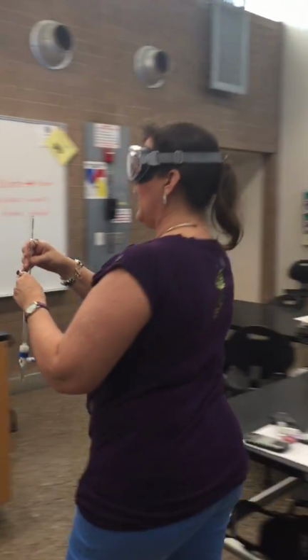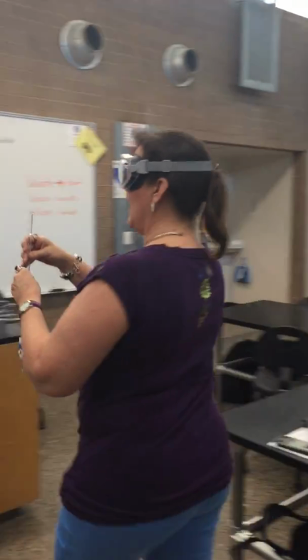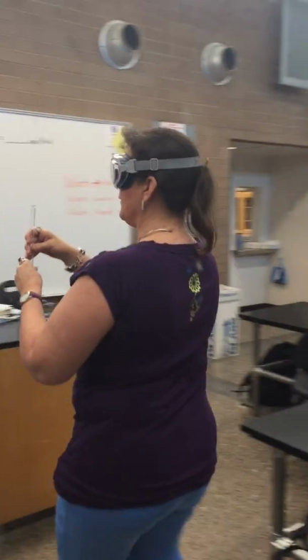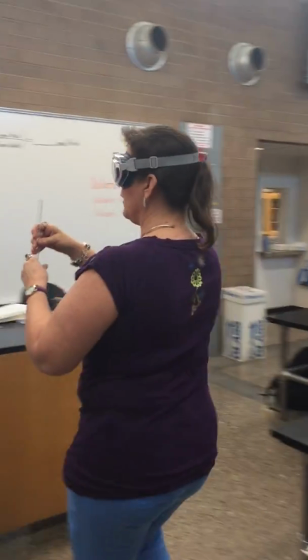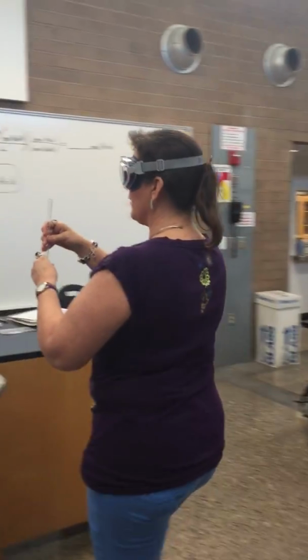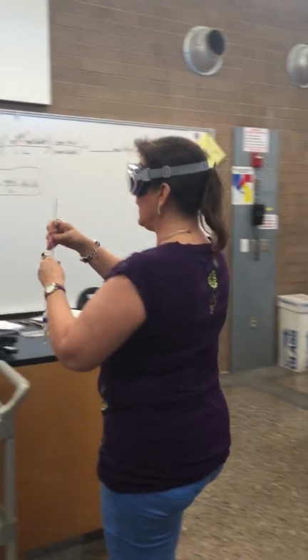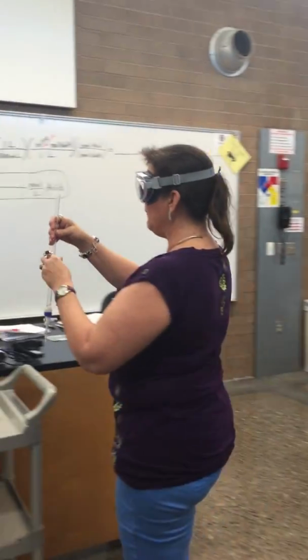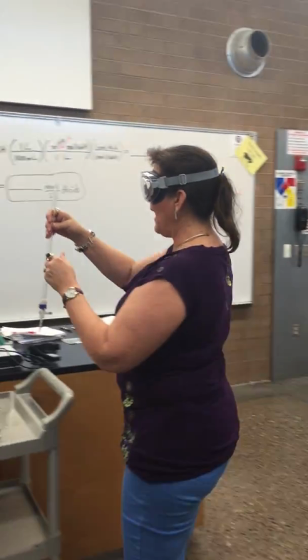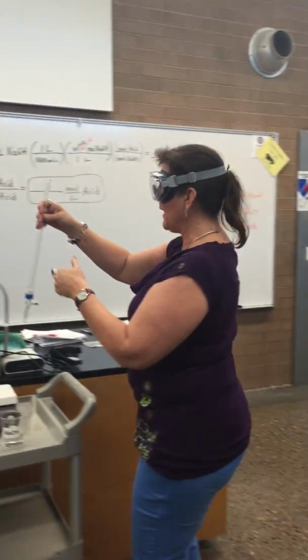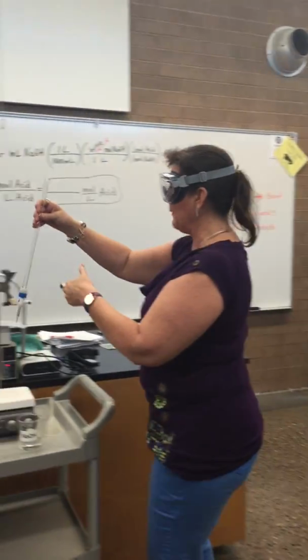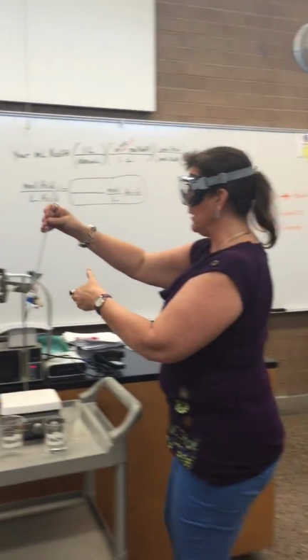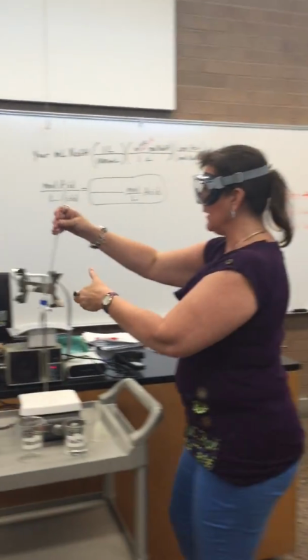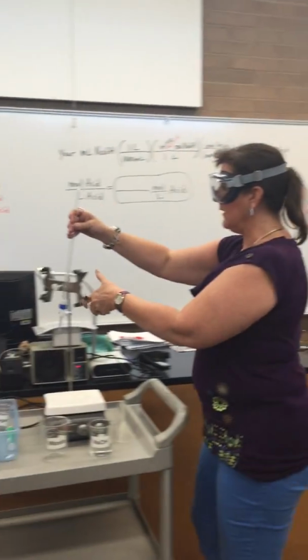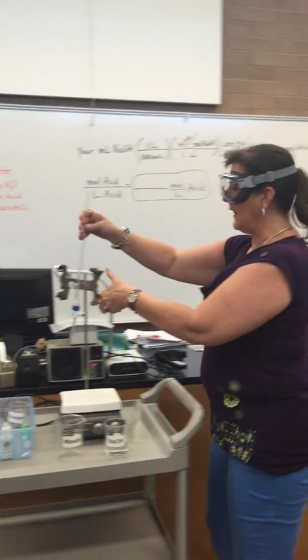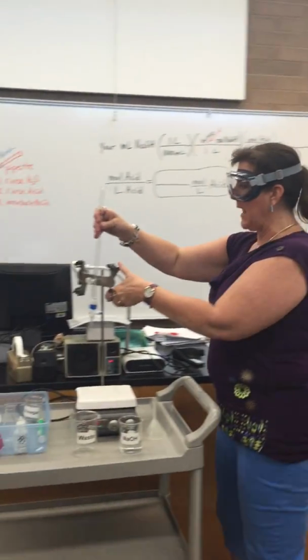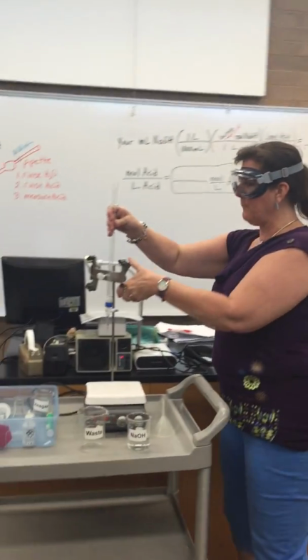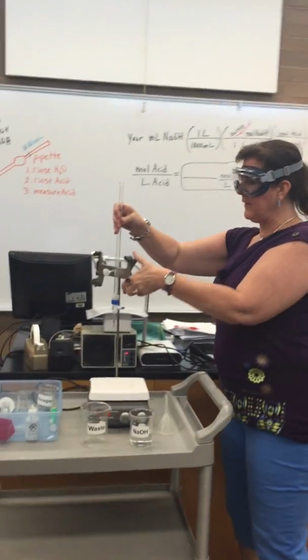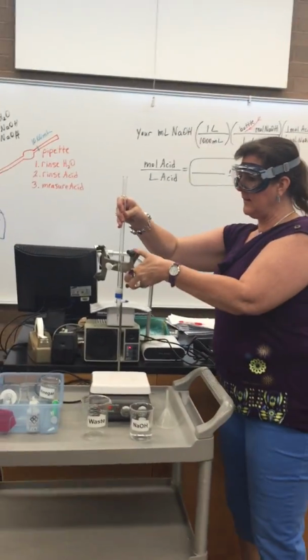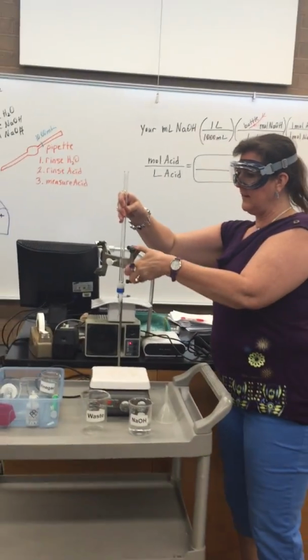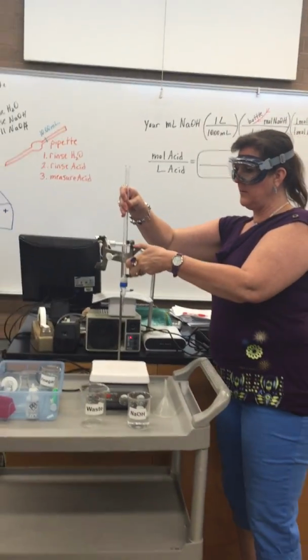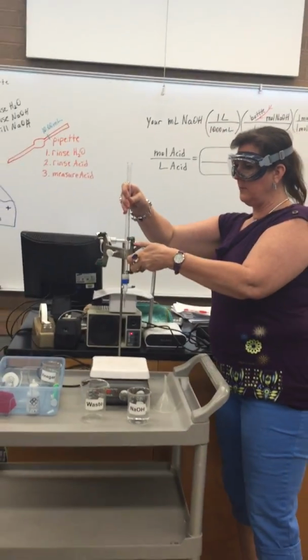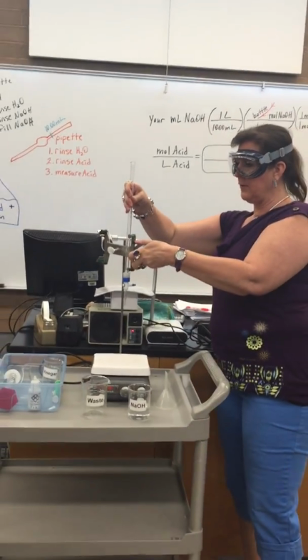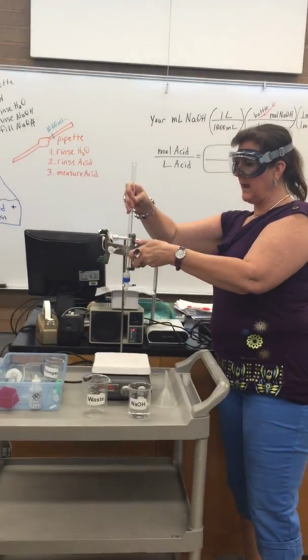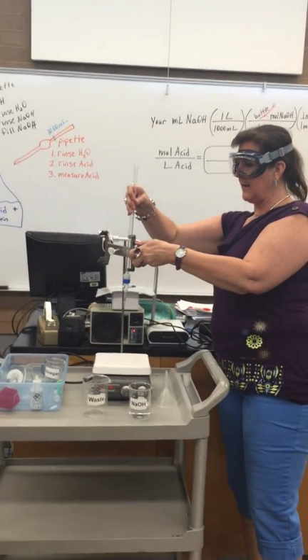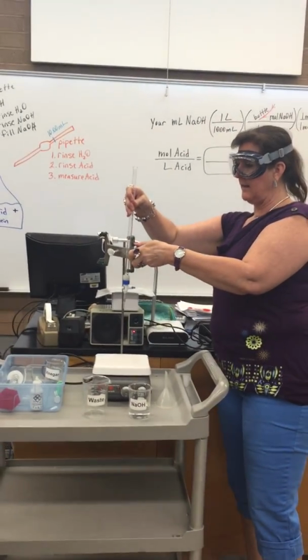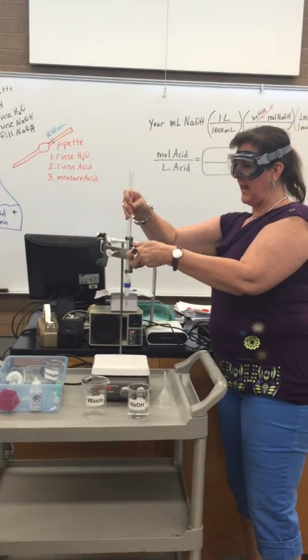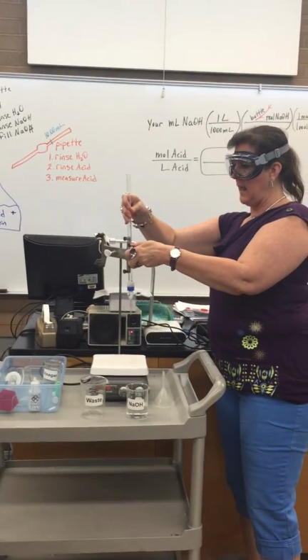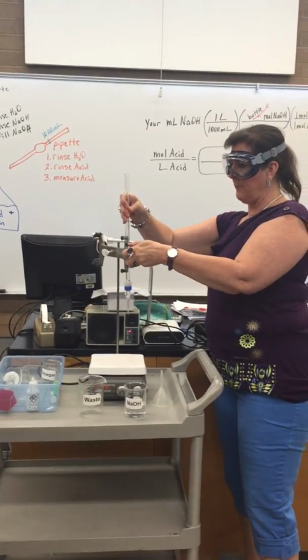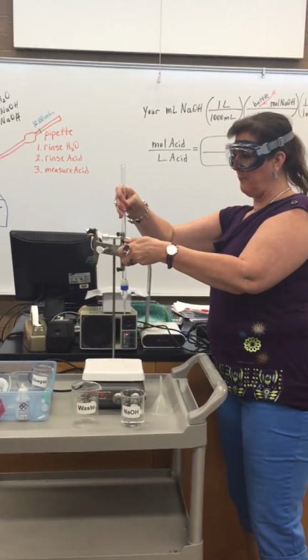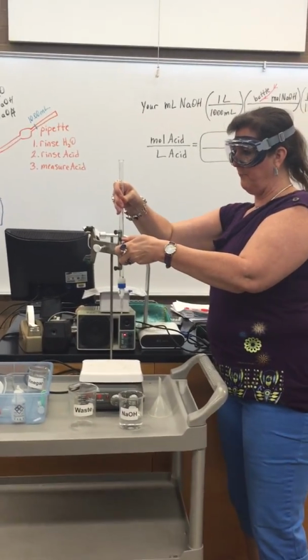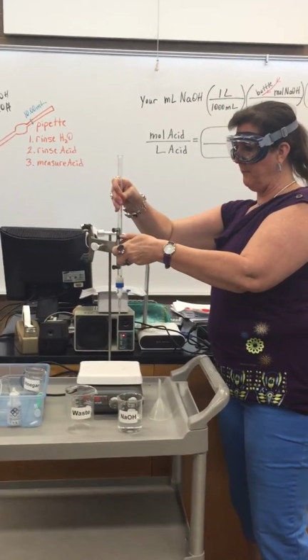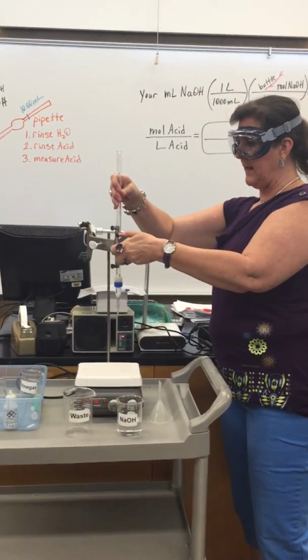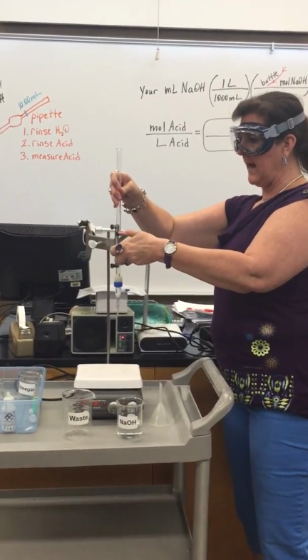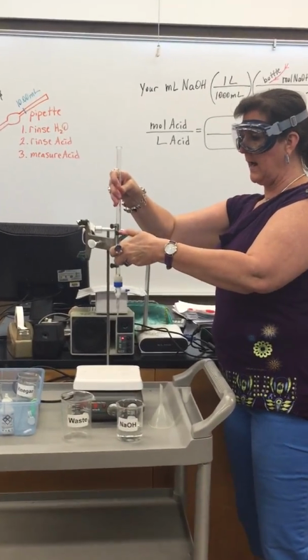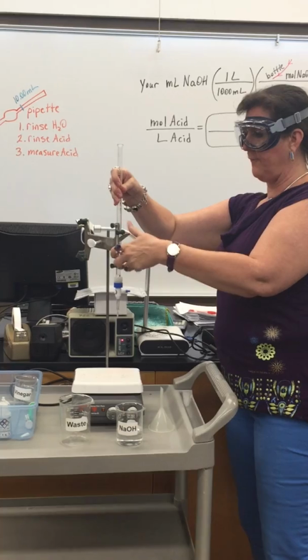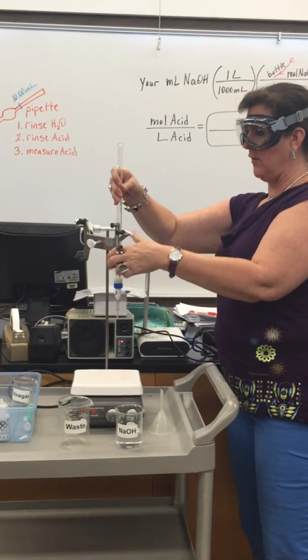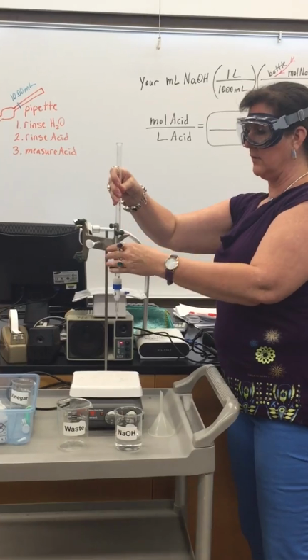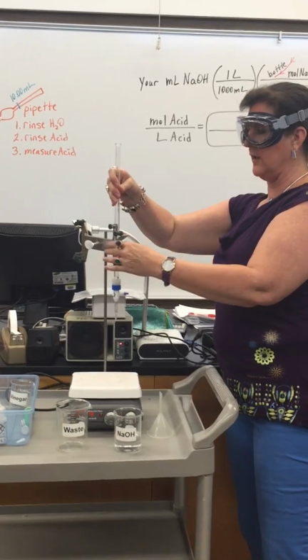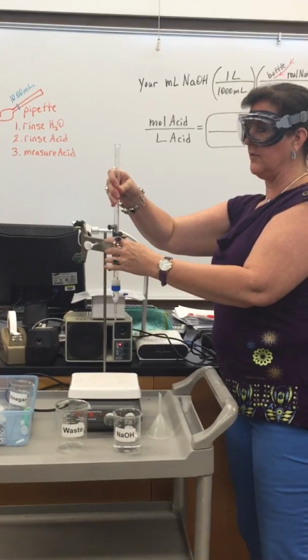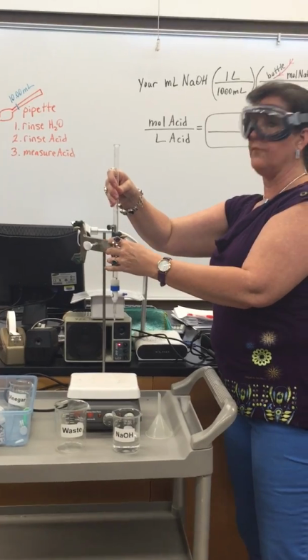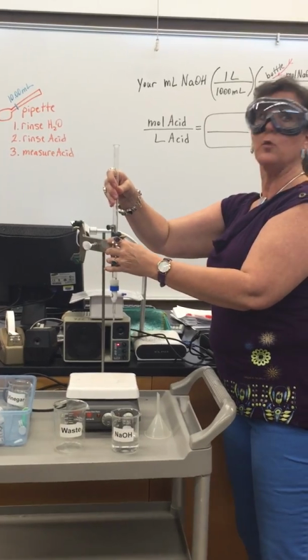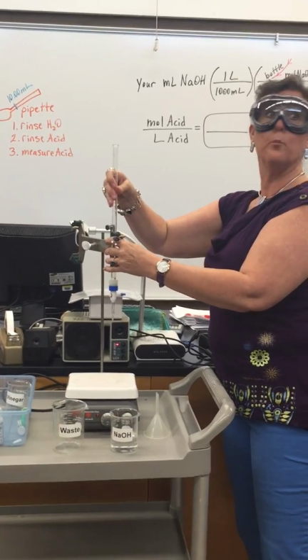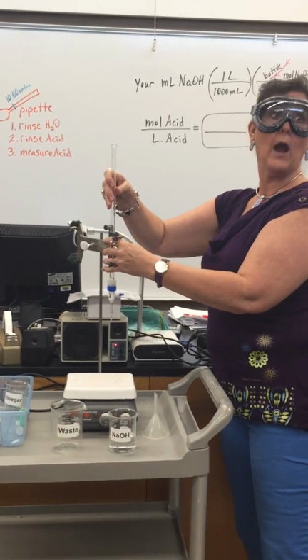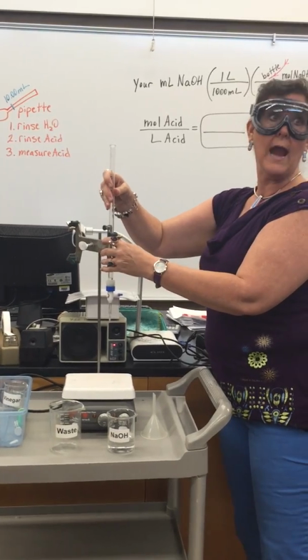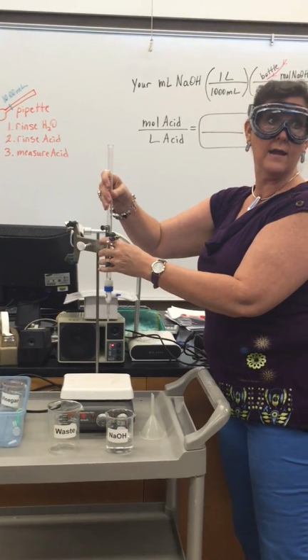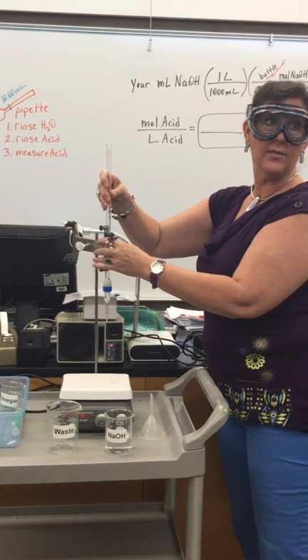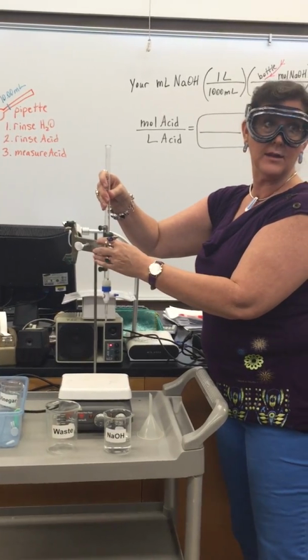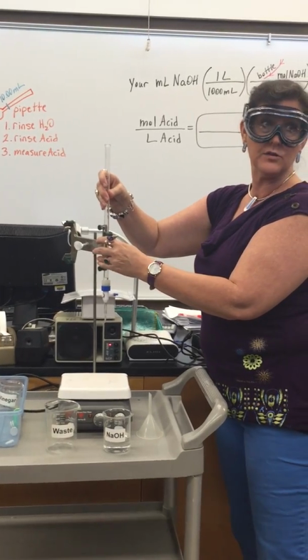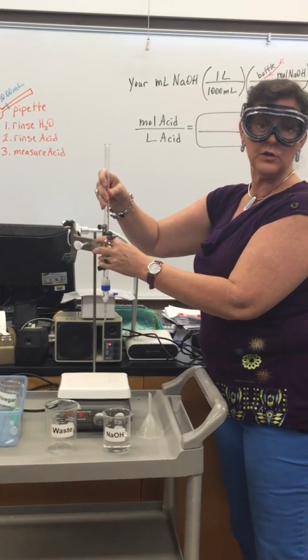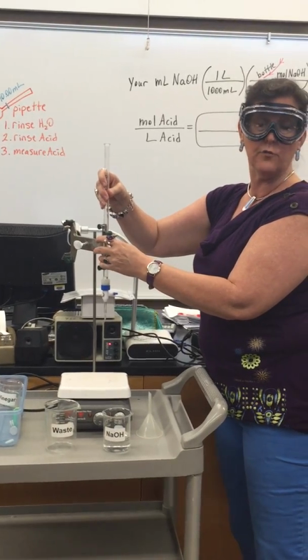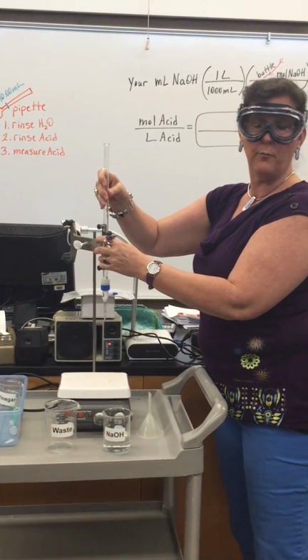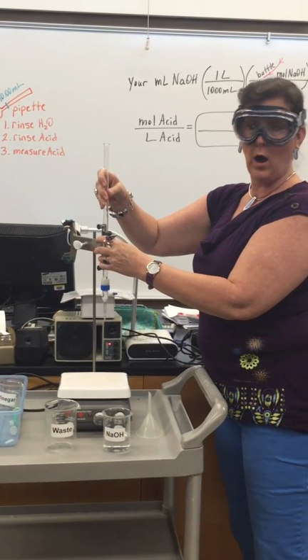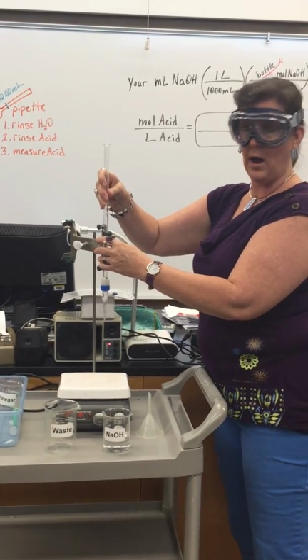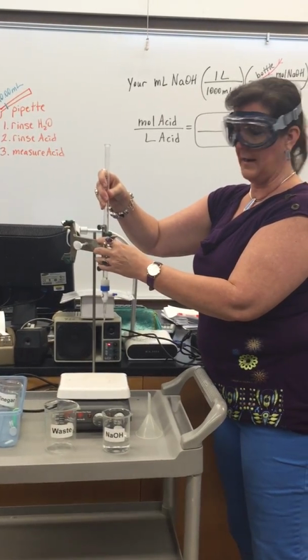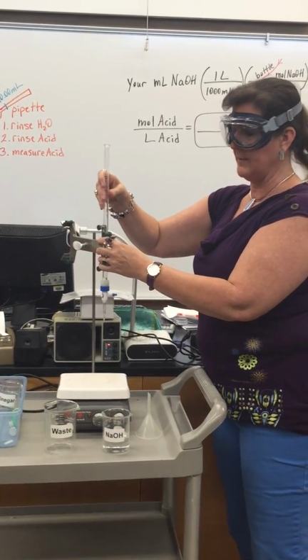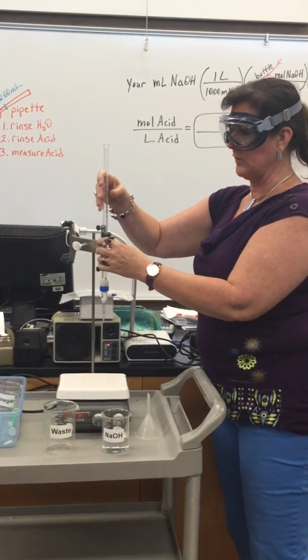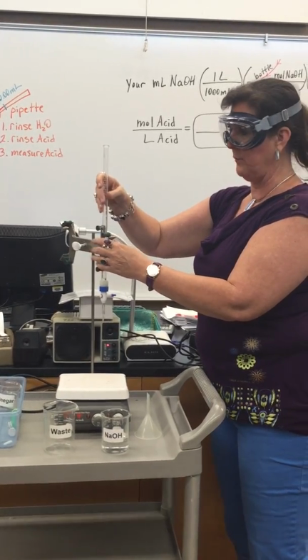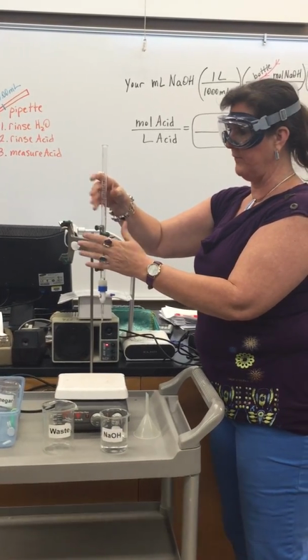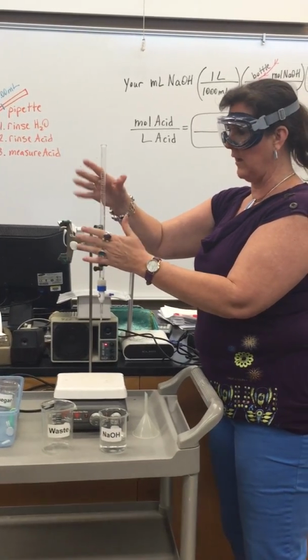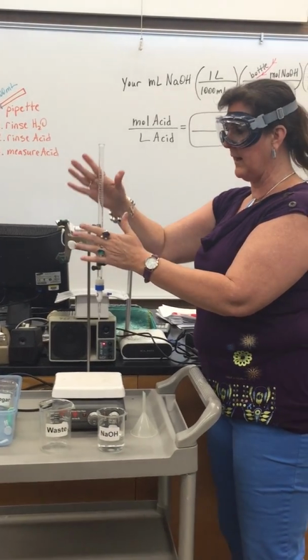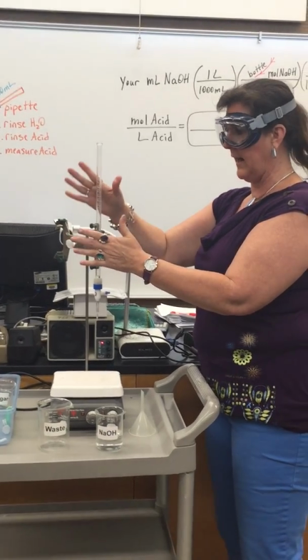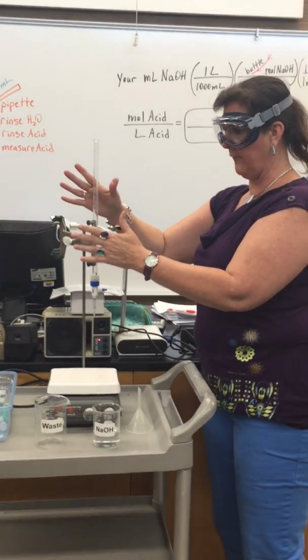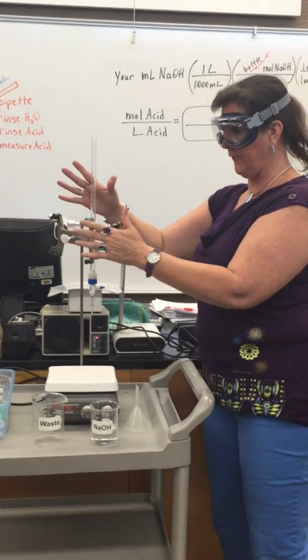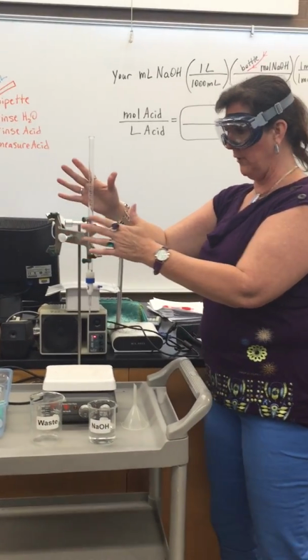I'm going to bring it back and clamp it in the burette clamp. Be careful — if you break this, you bought it. So be very careful.